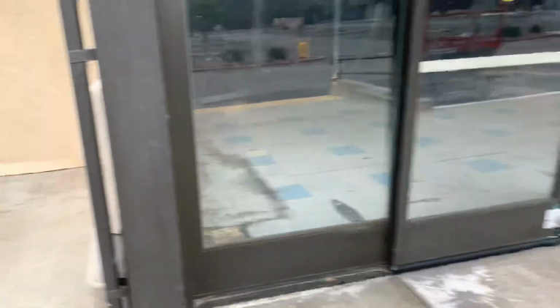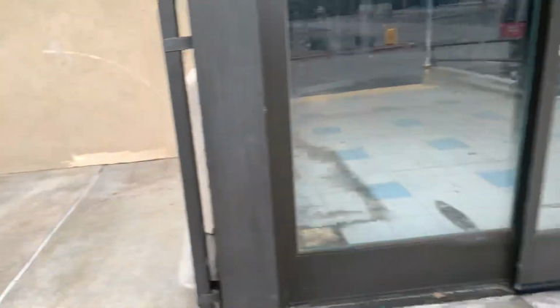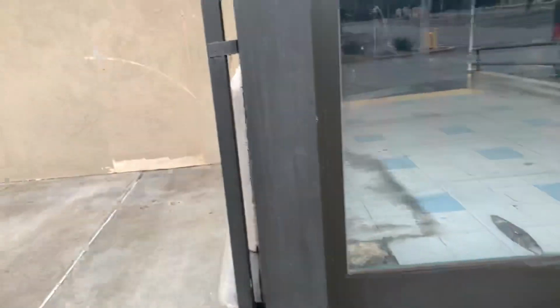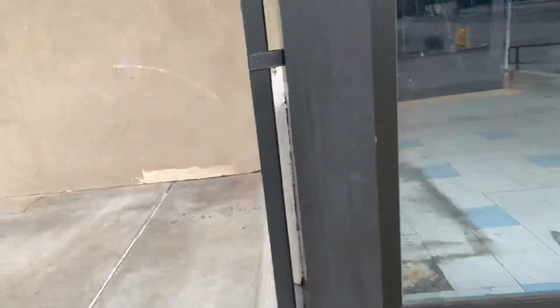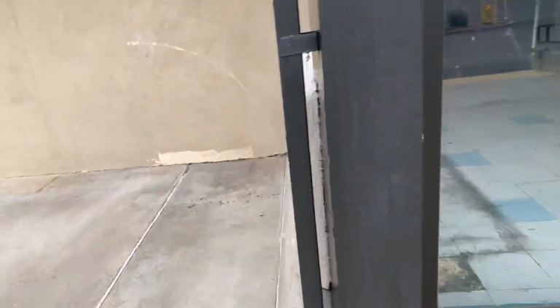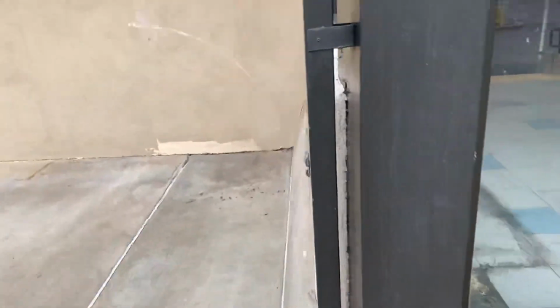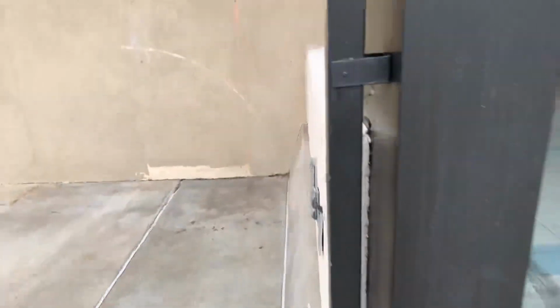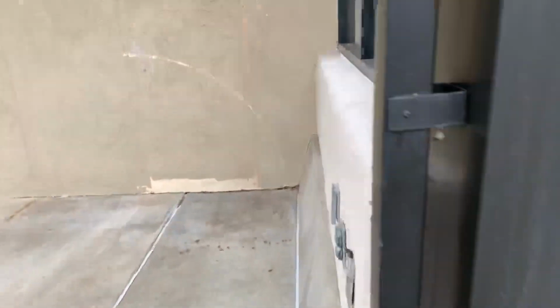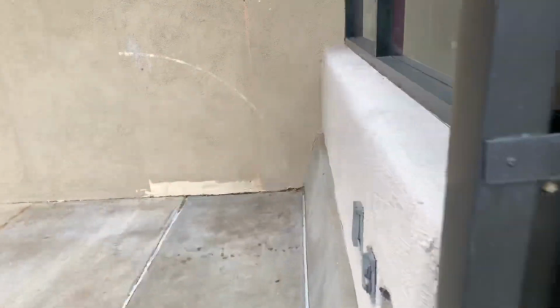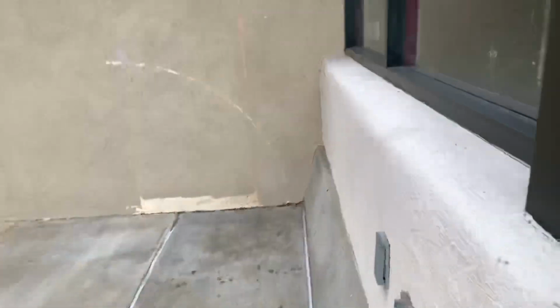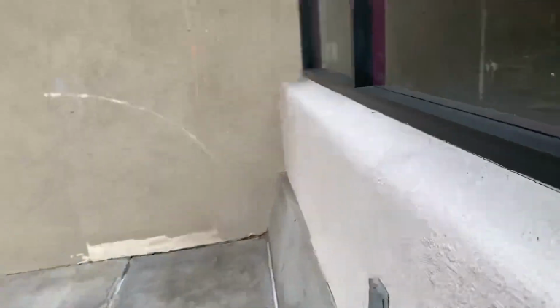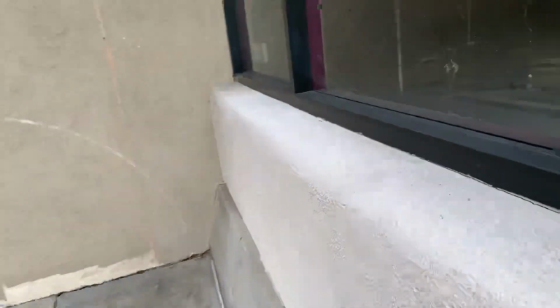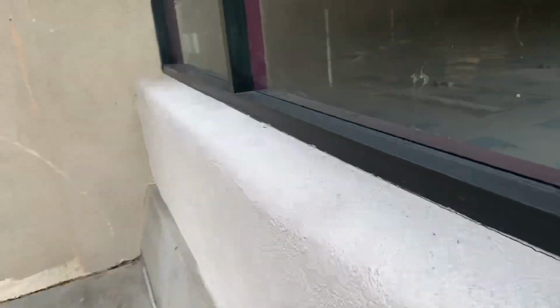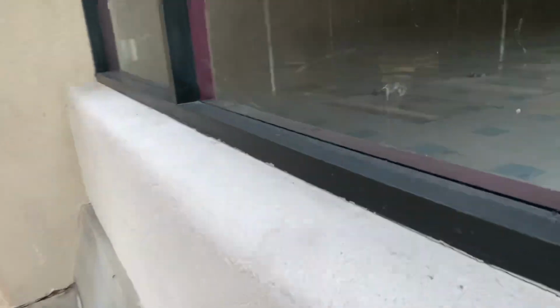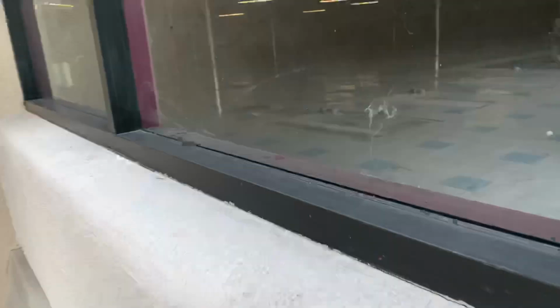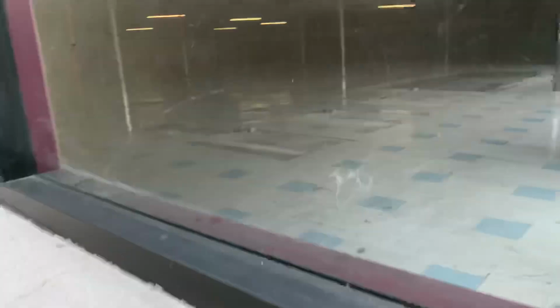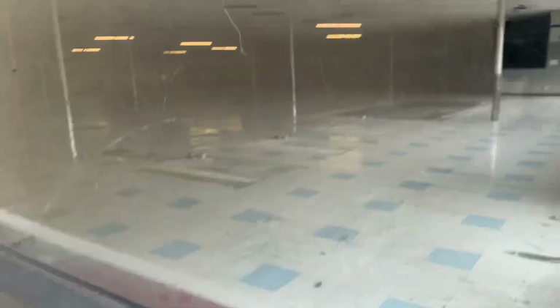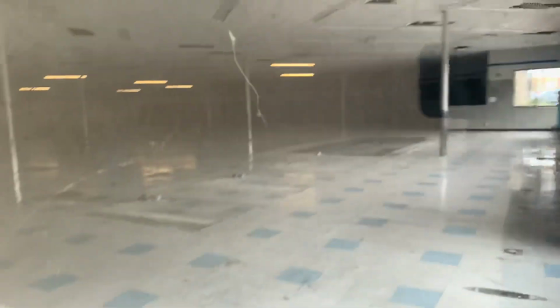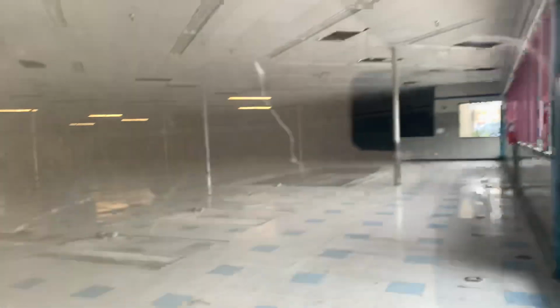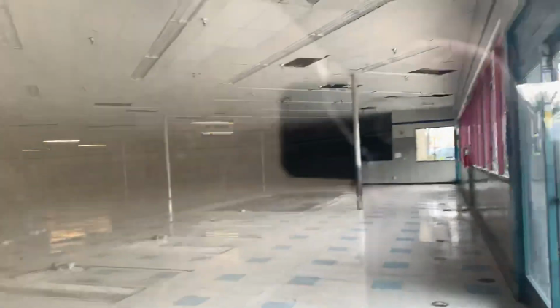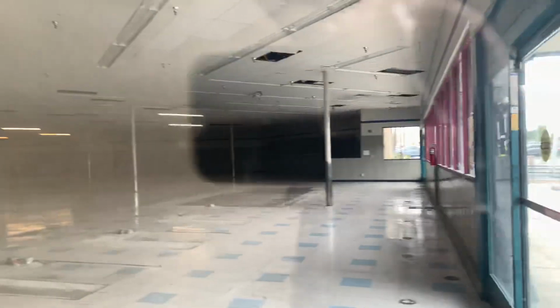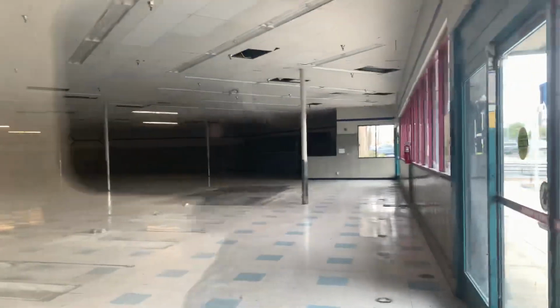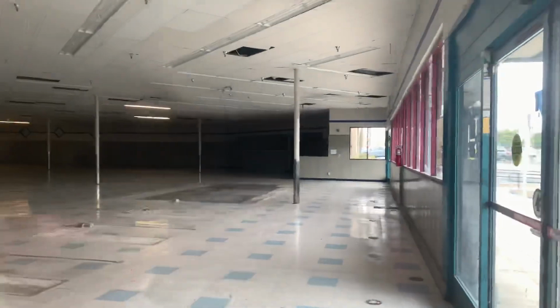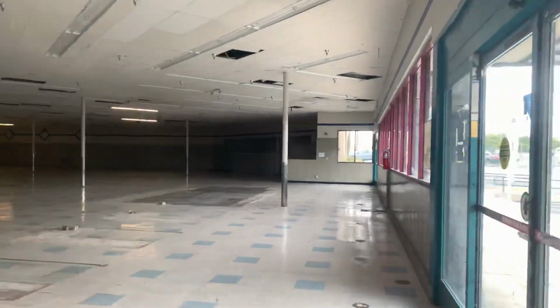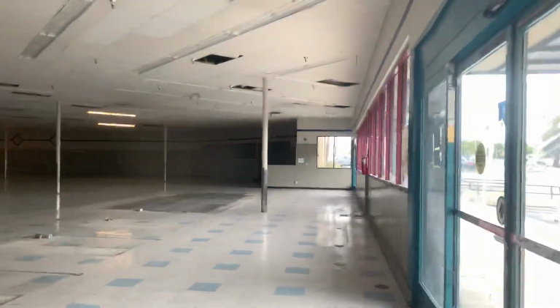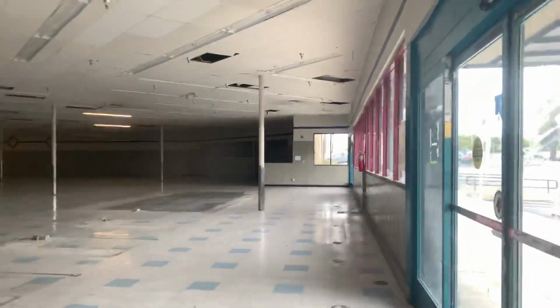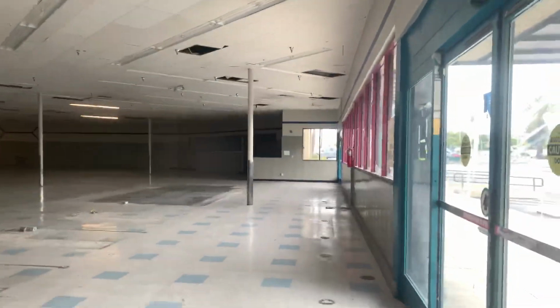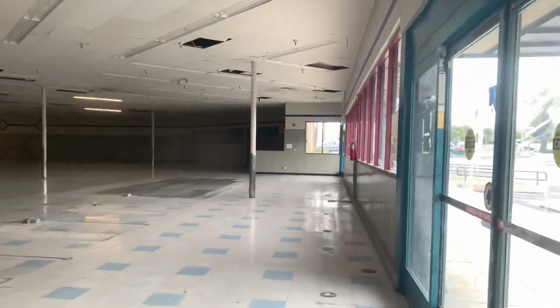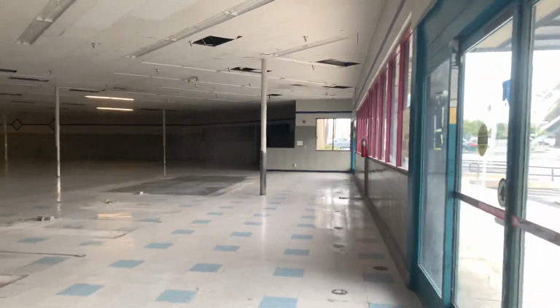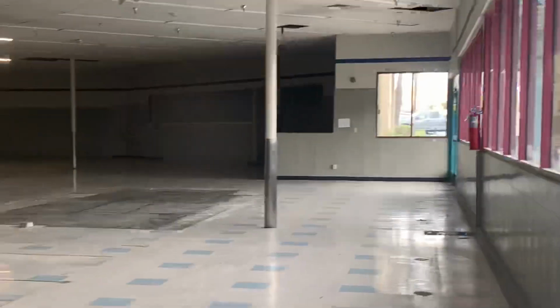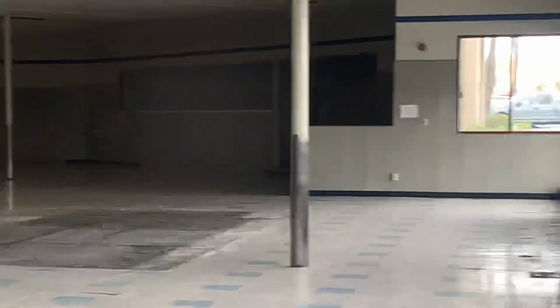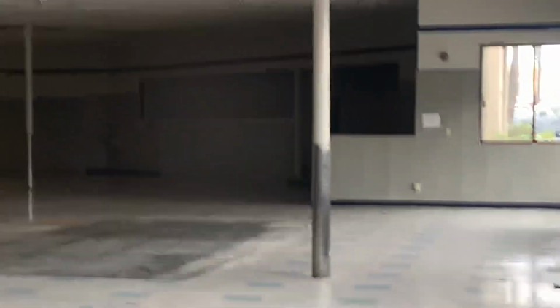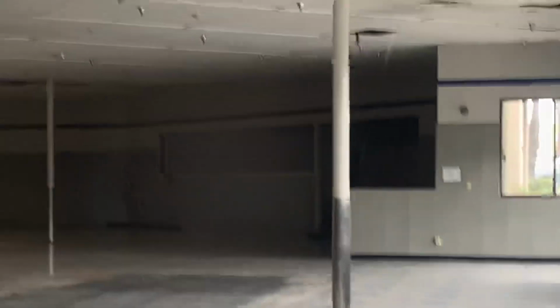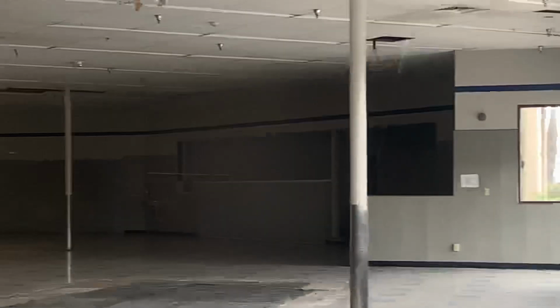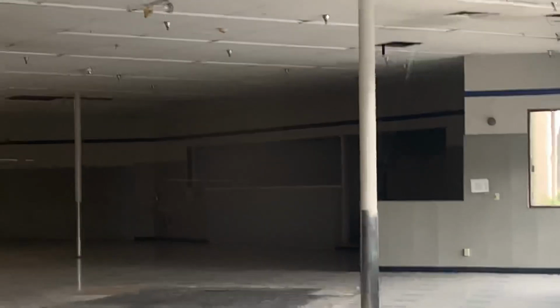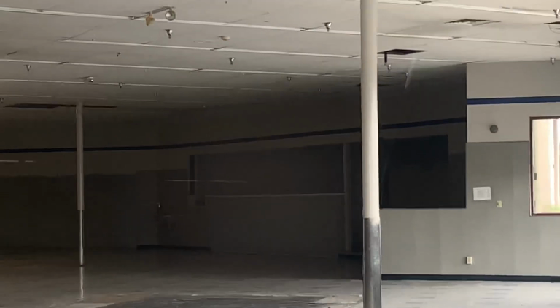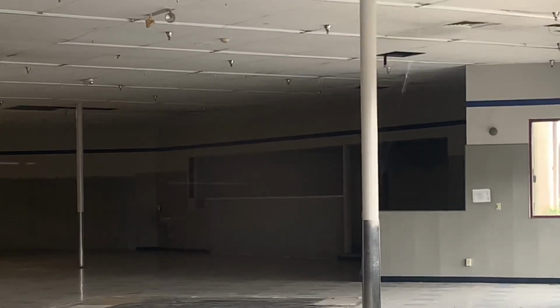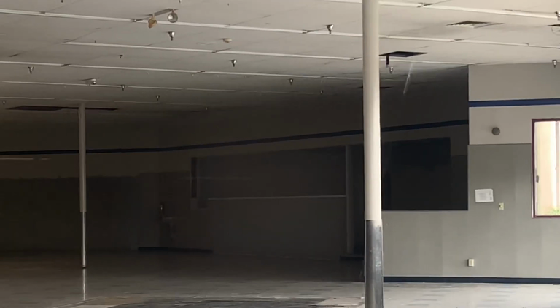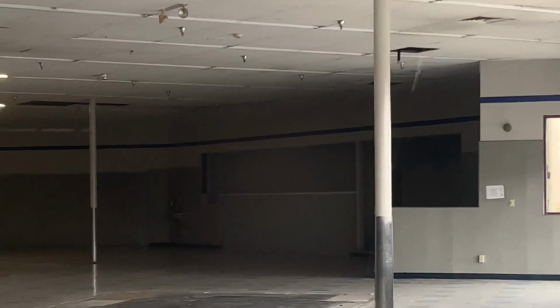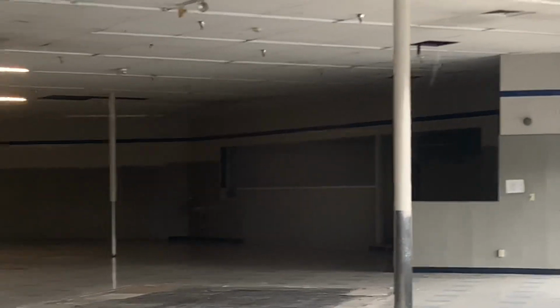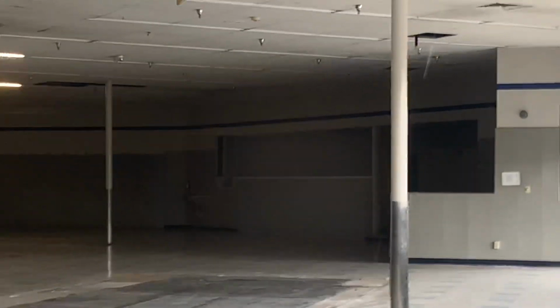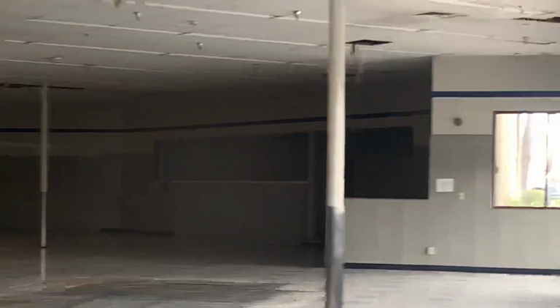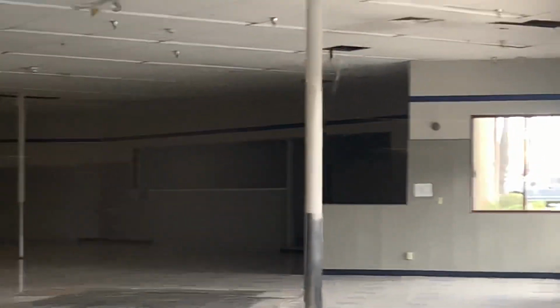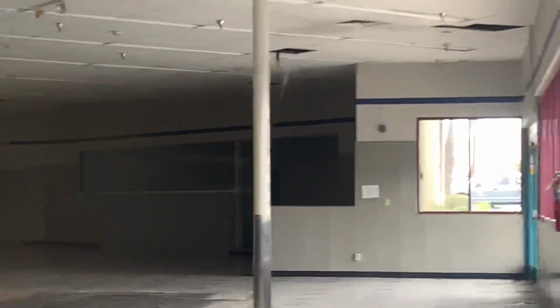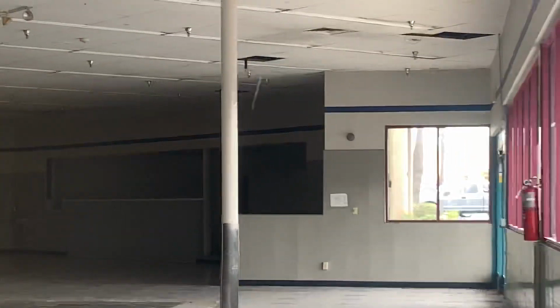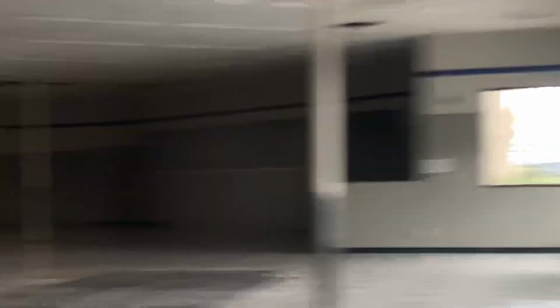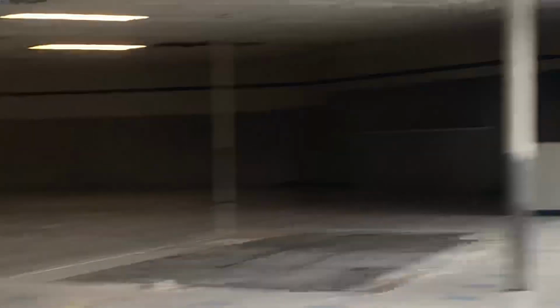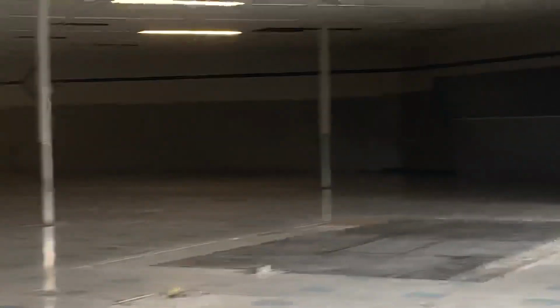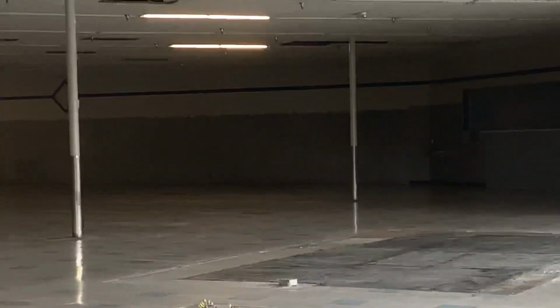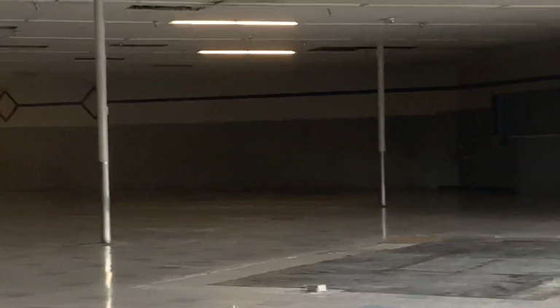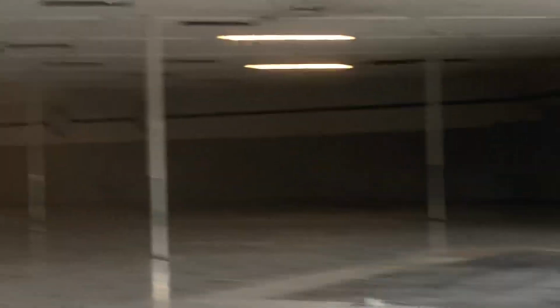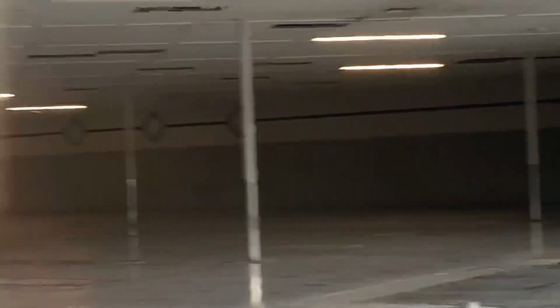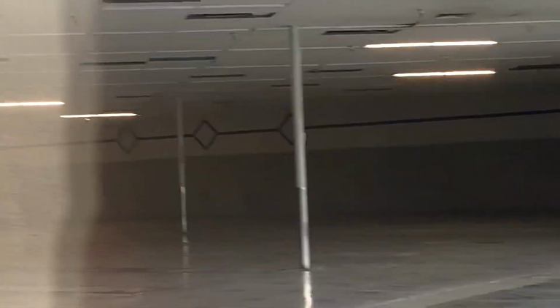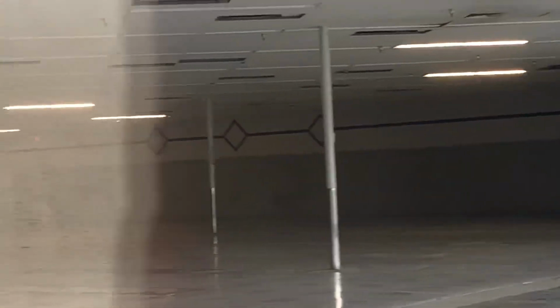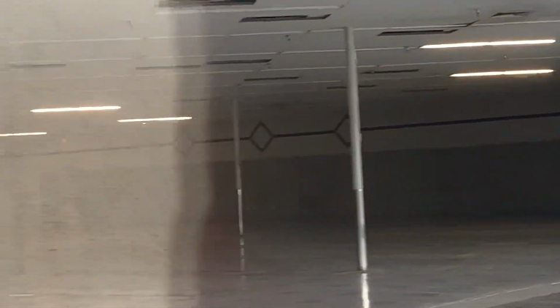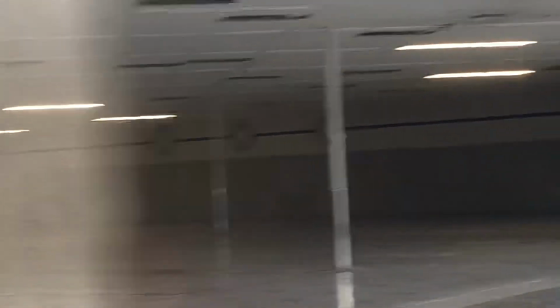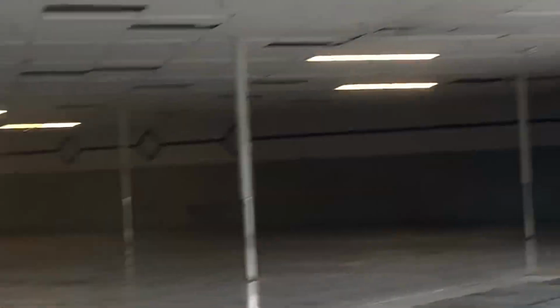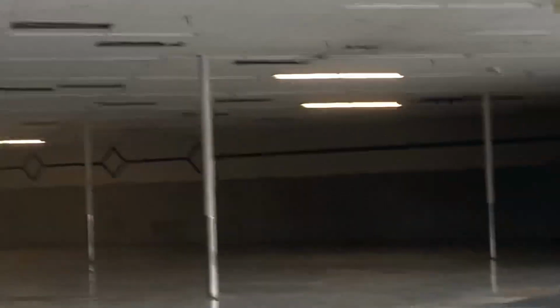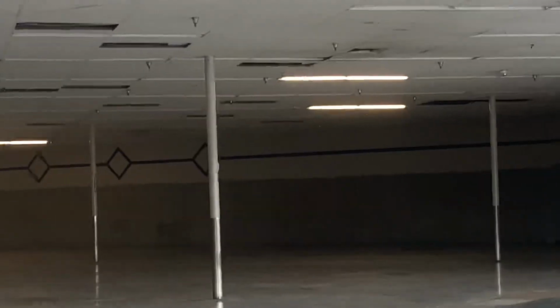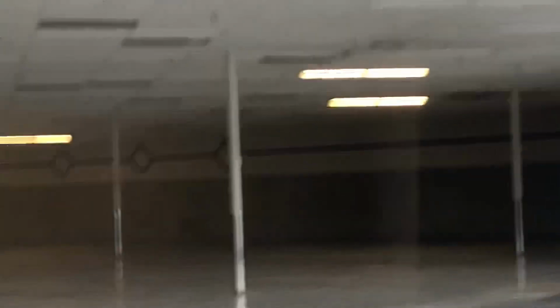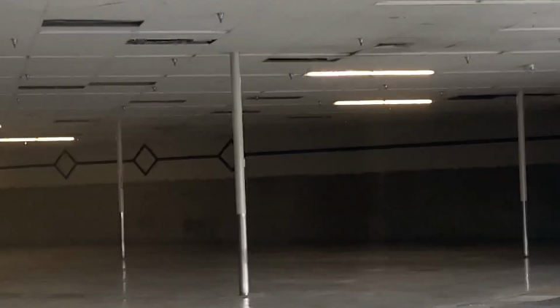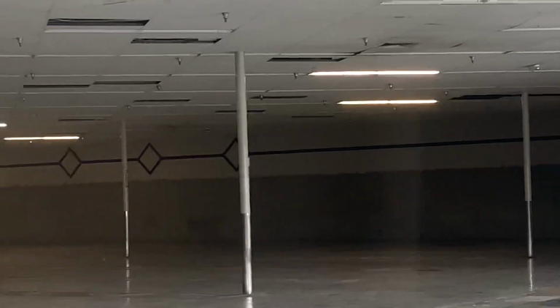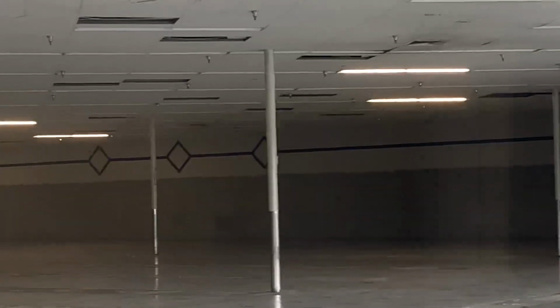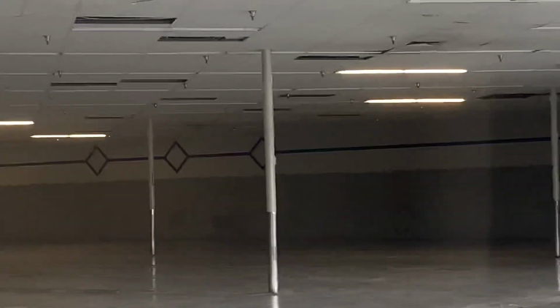Gonna give you guys a look in here. You can kind of see the pharmacy area, and you can see more of everything down there.